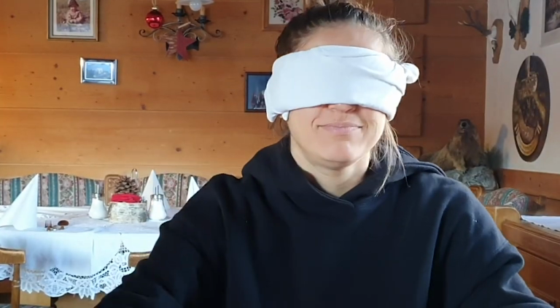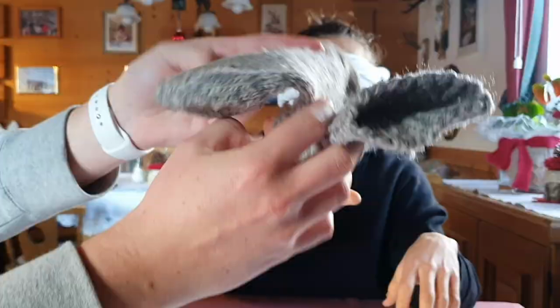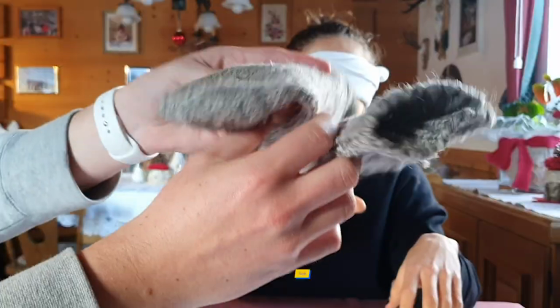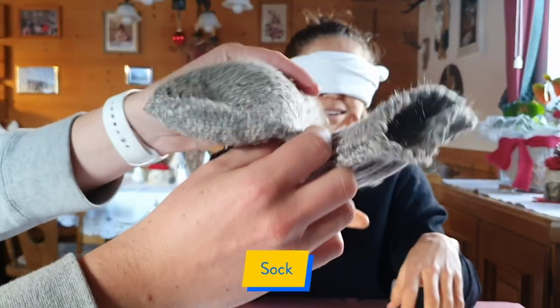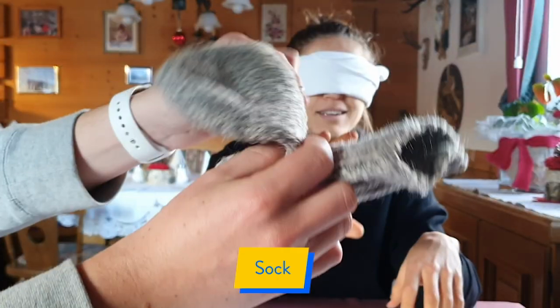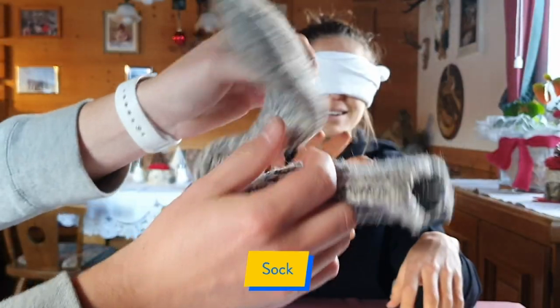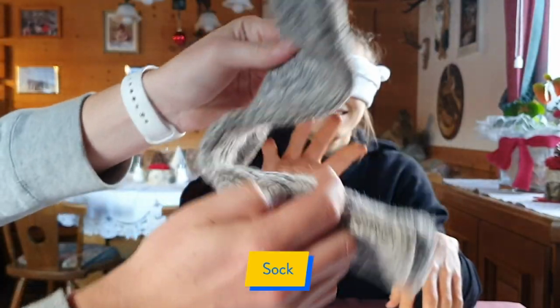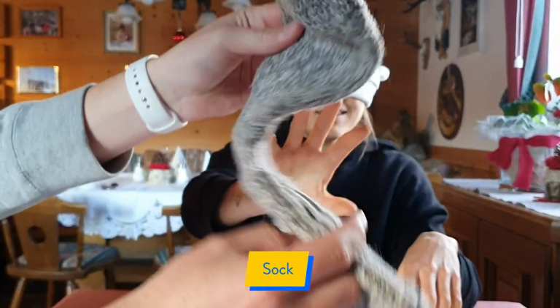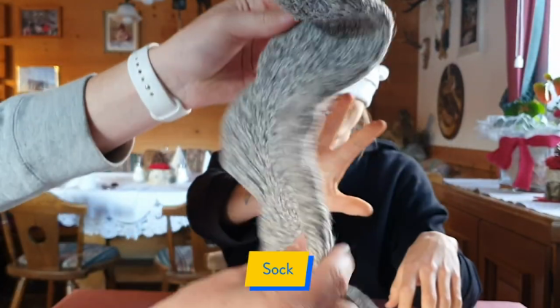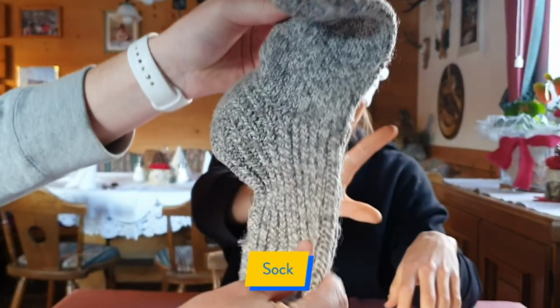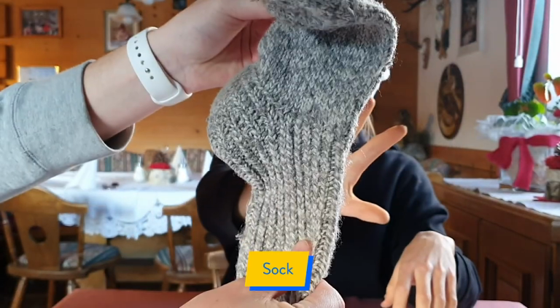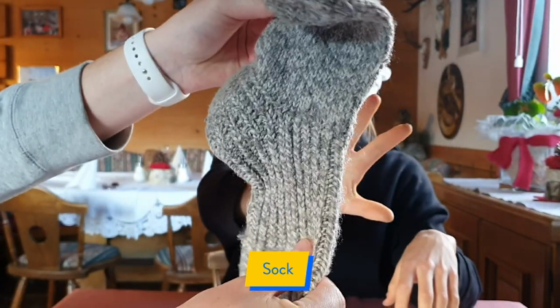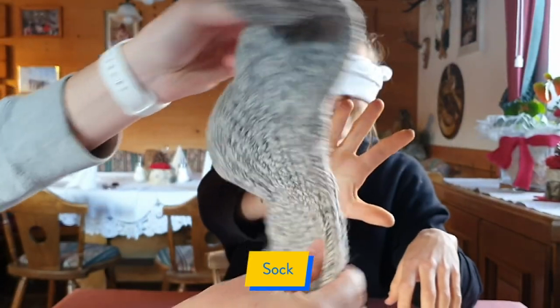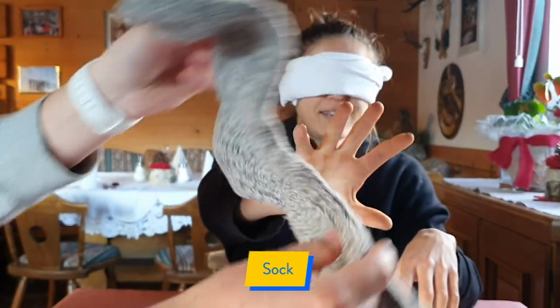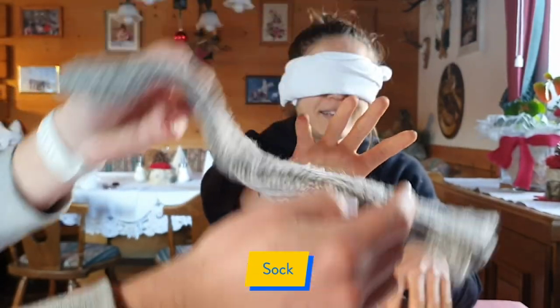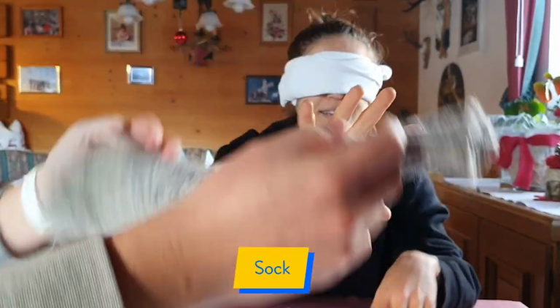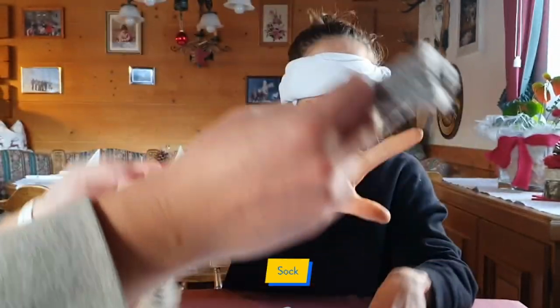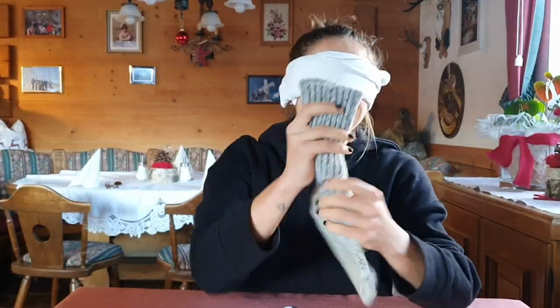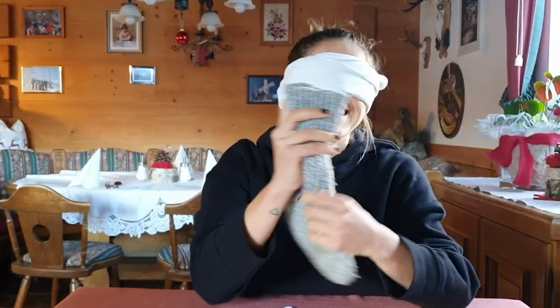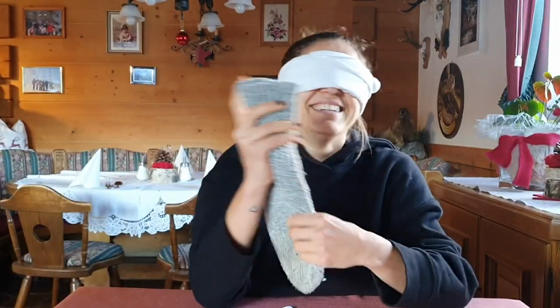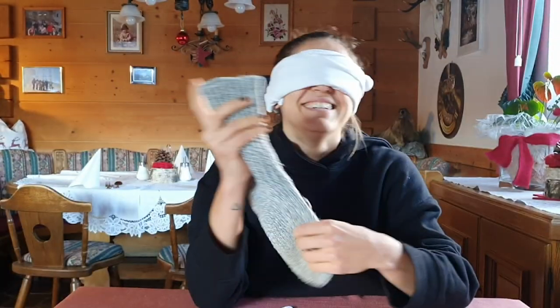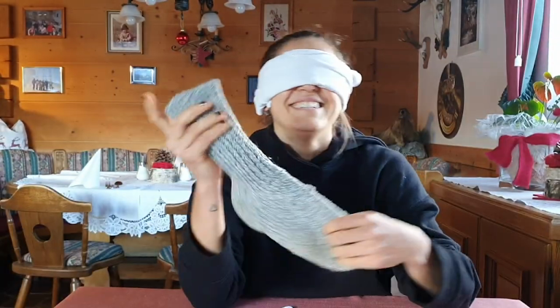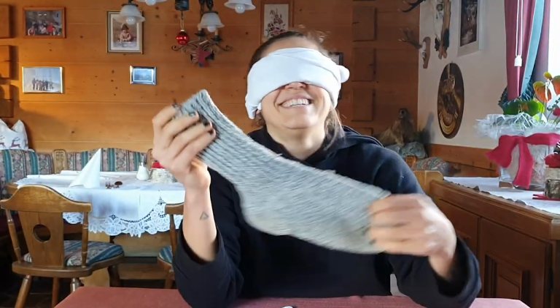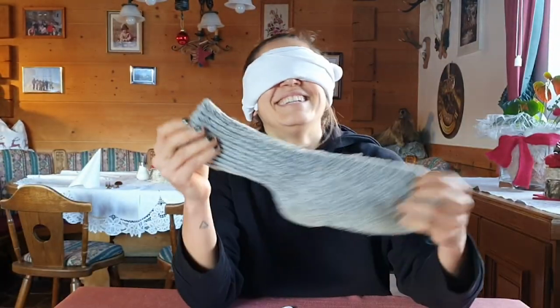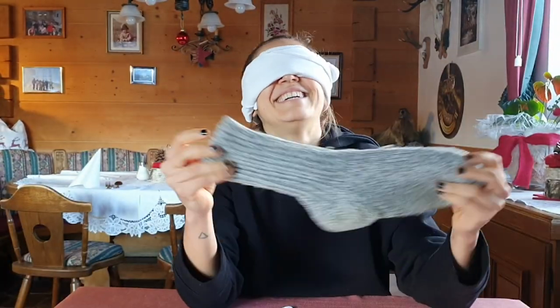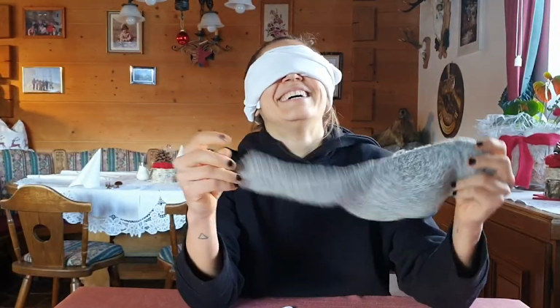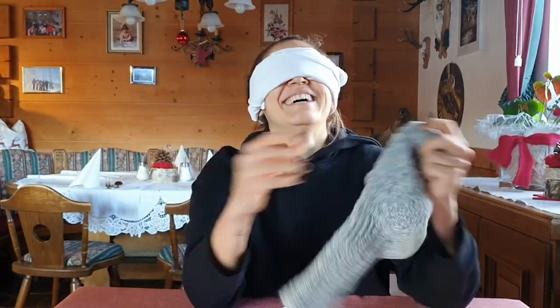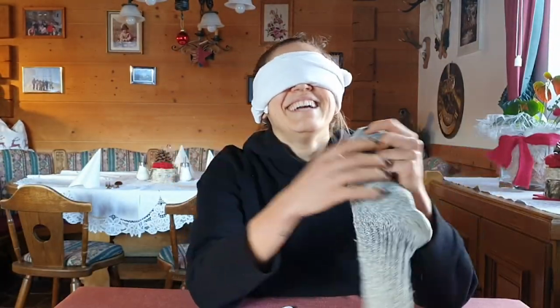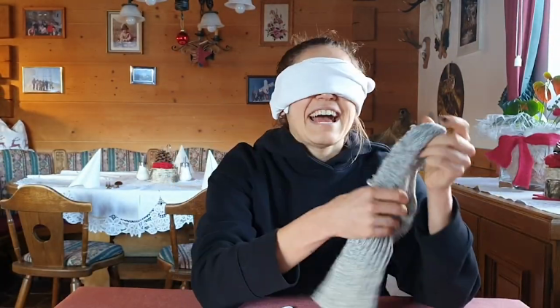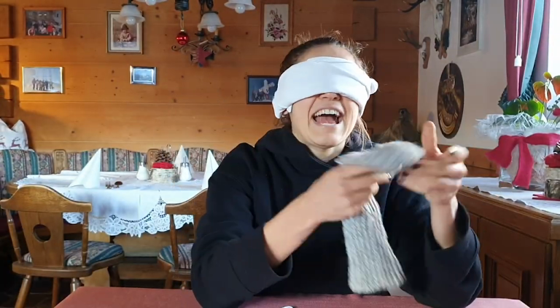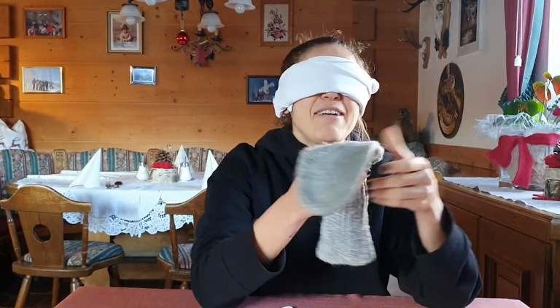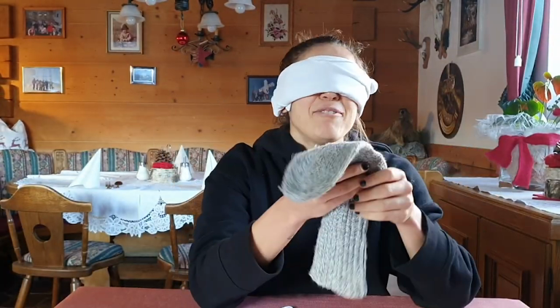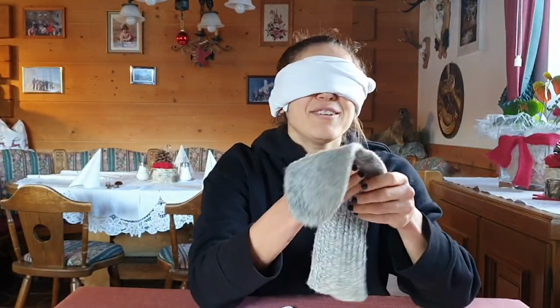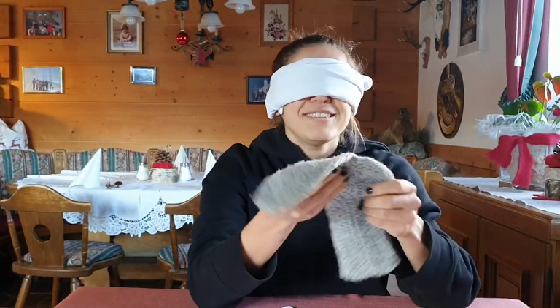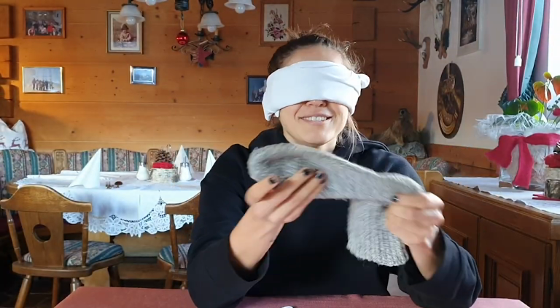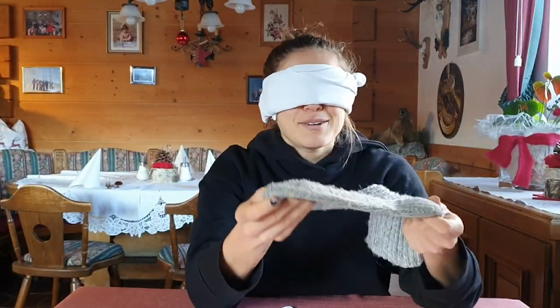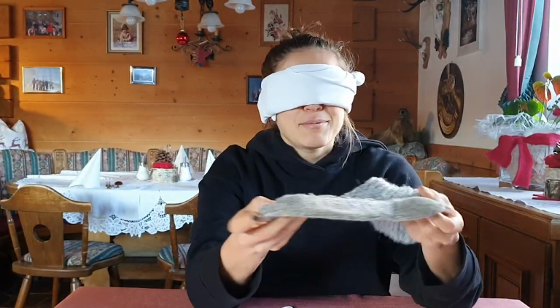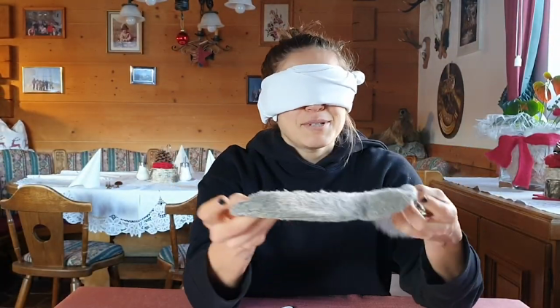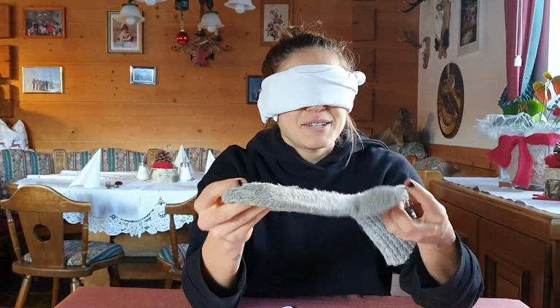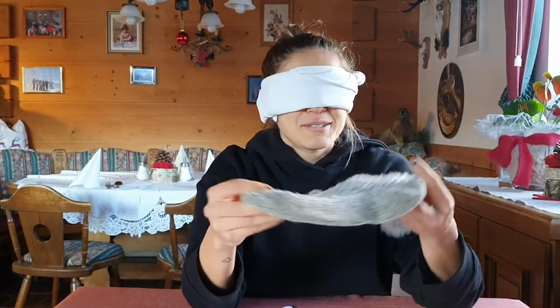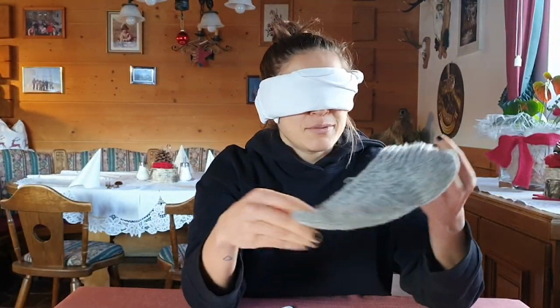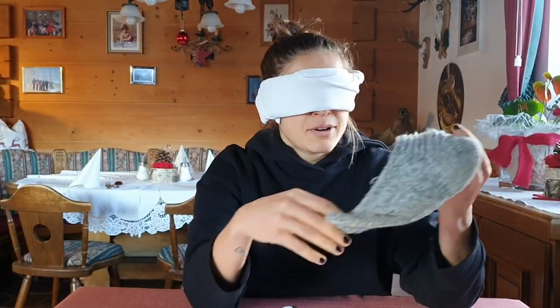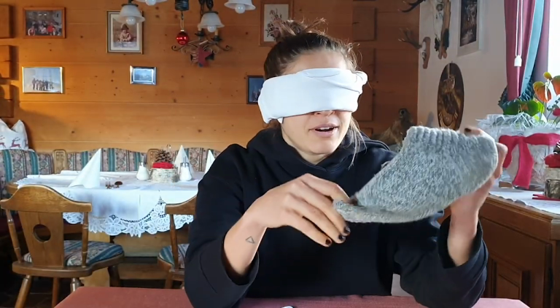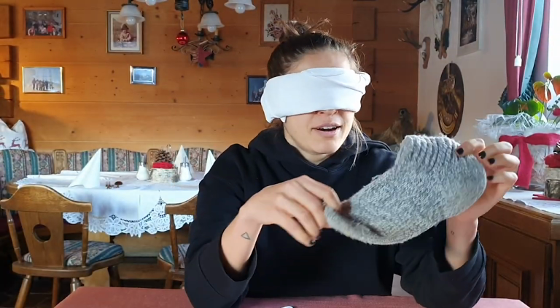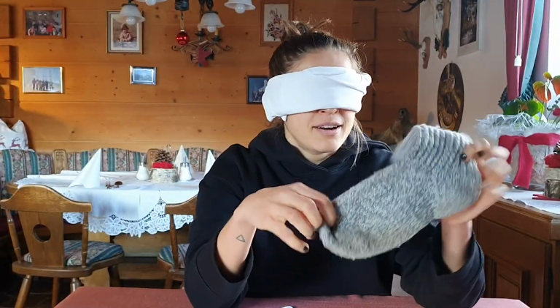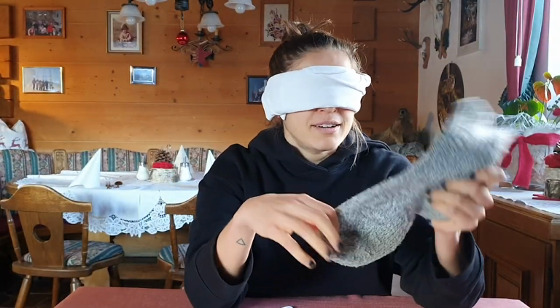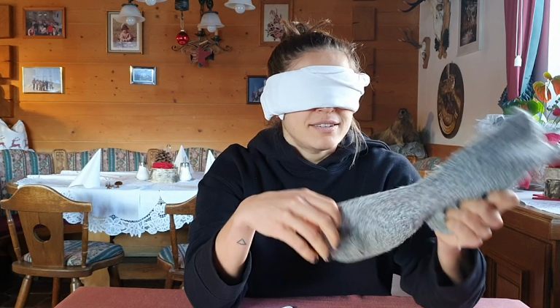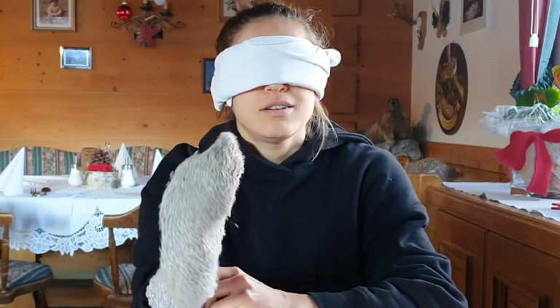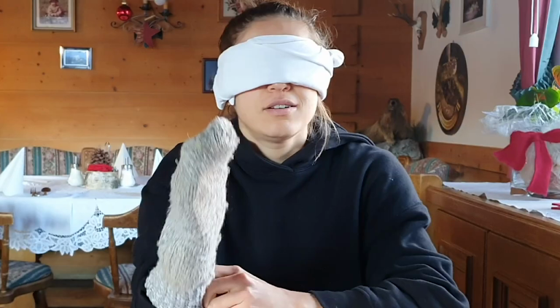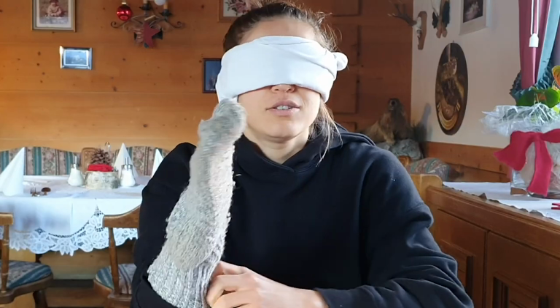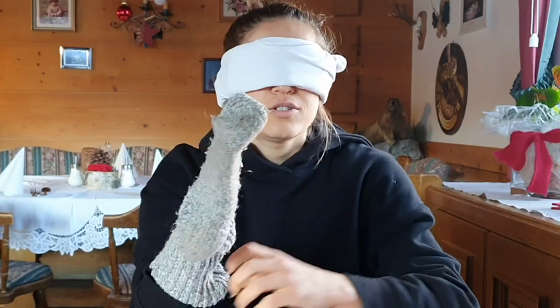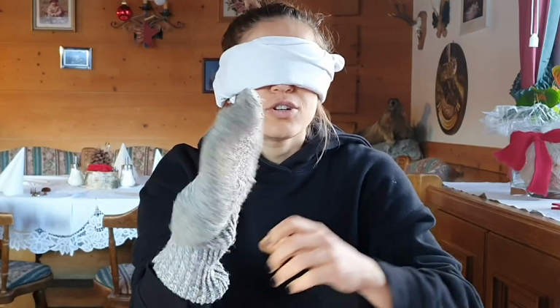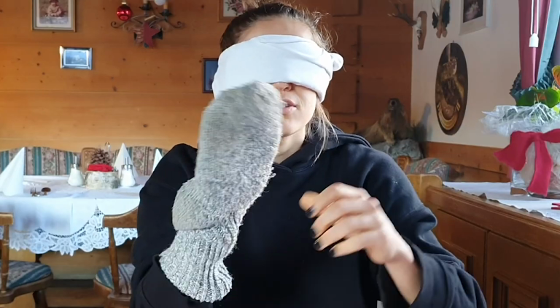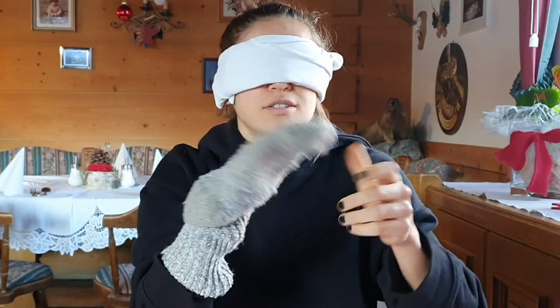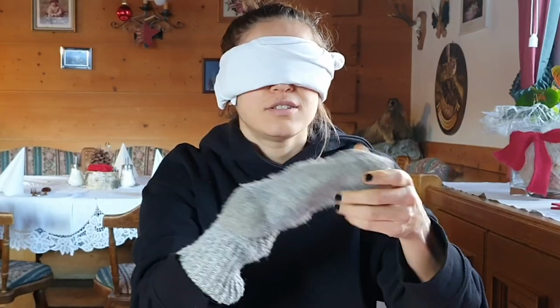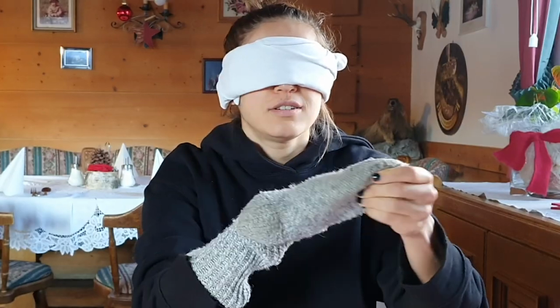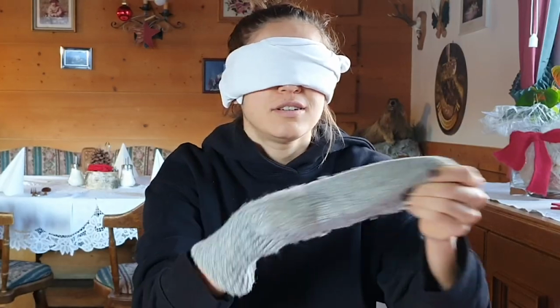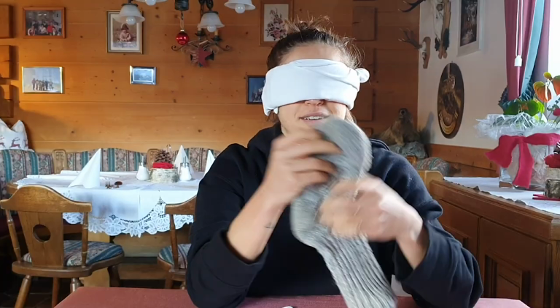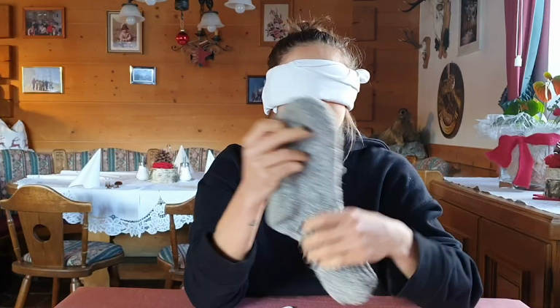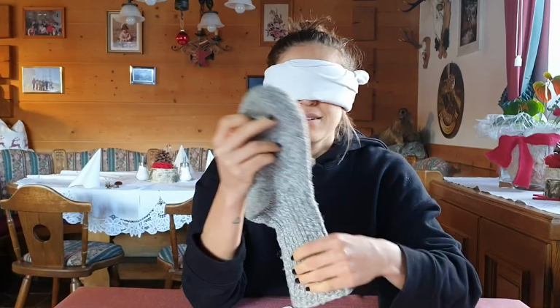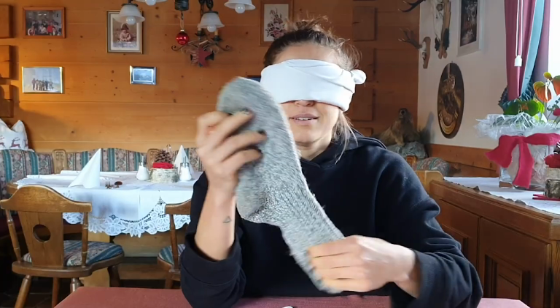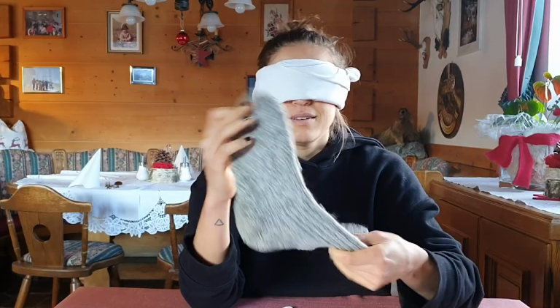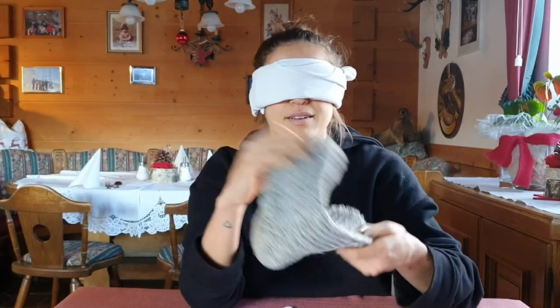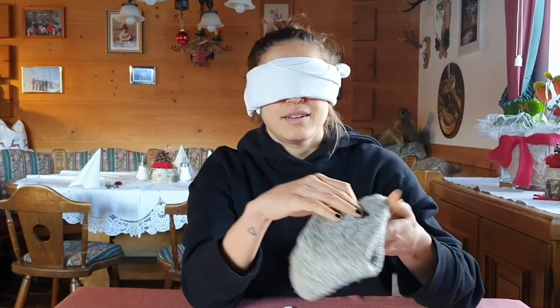Object number two. I thought these objects were hard. Socks. That's correct!